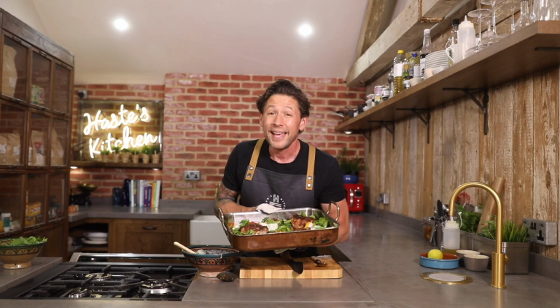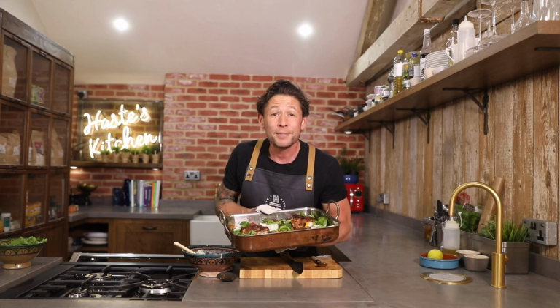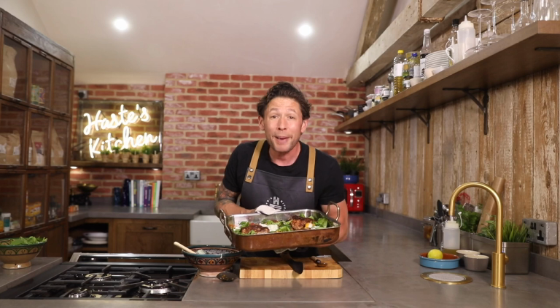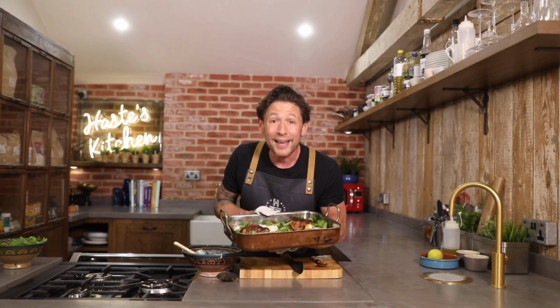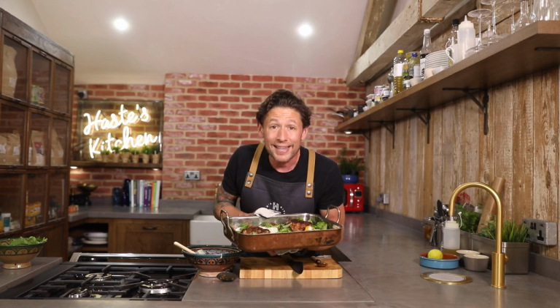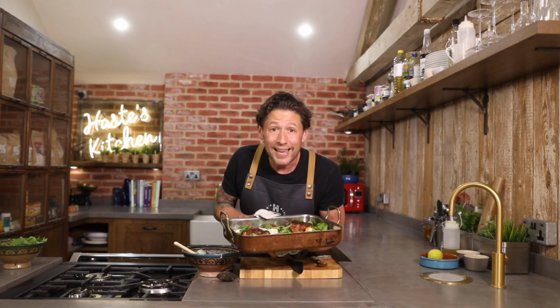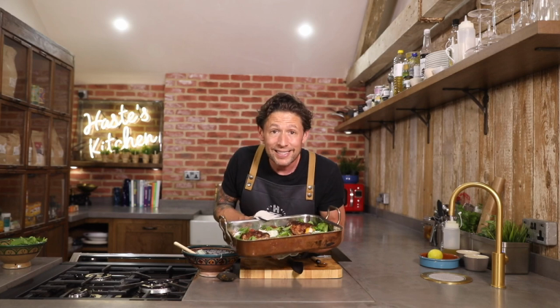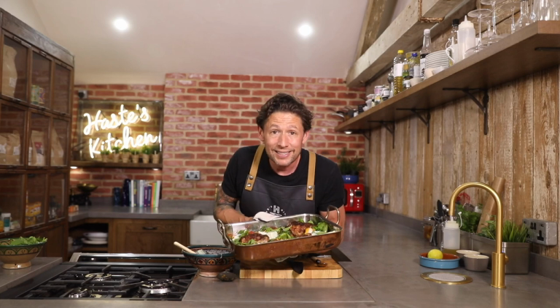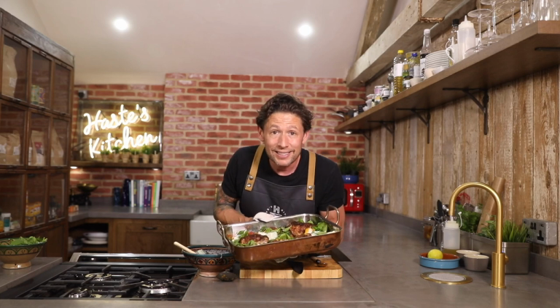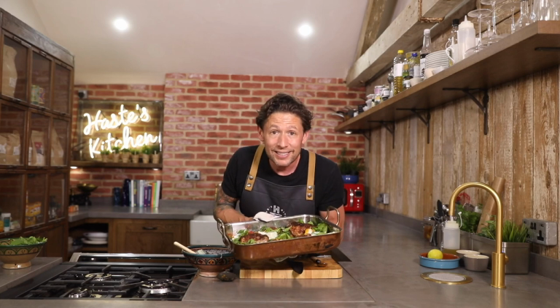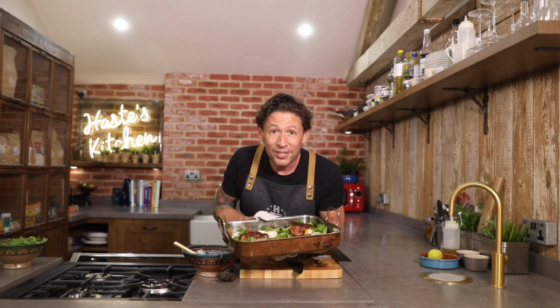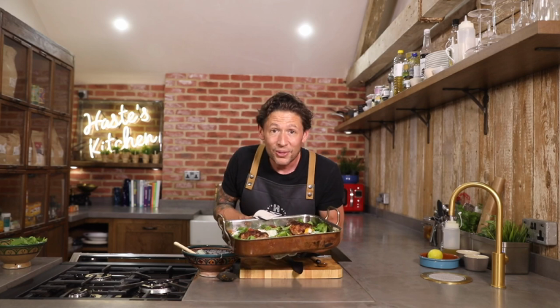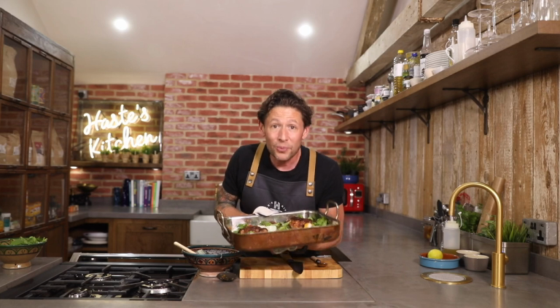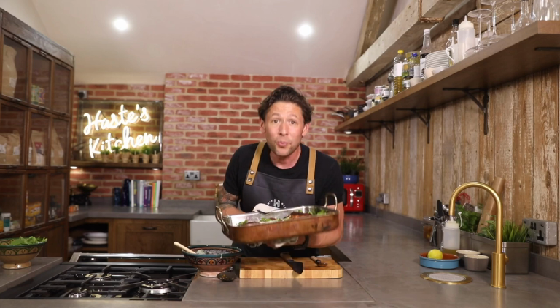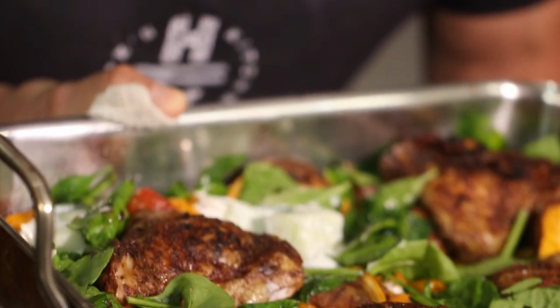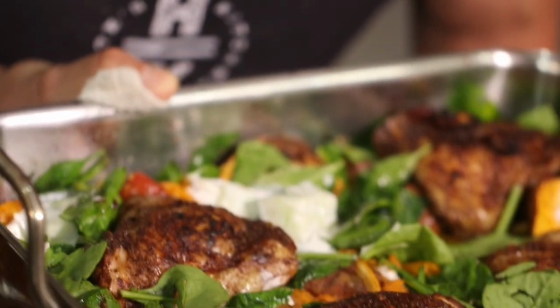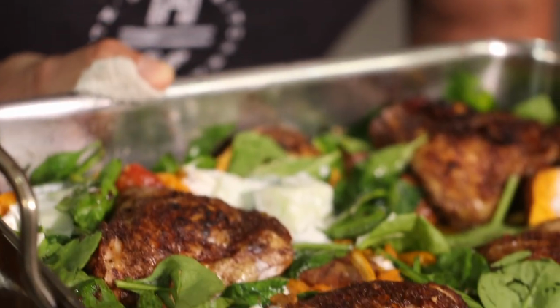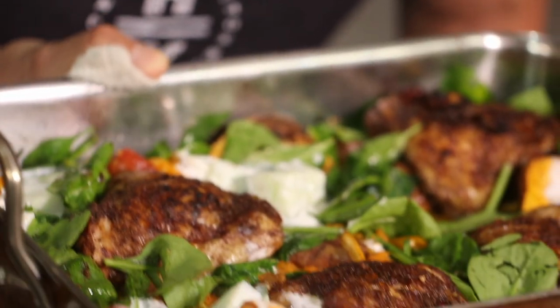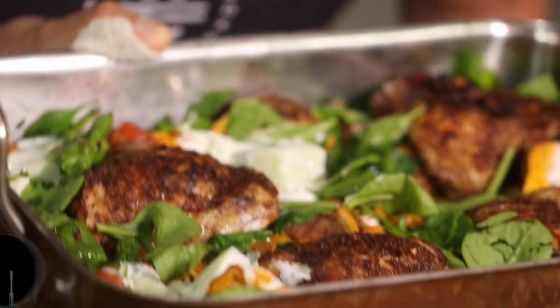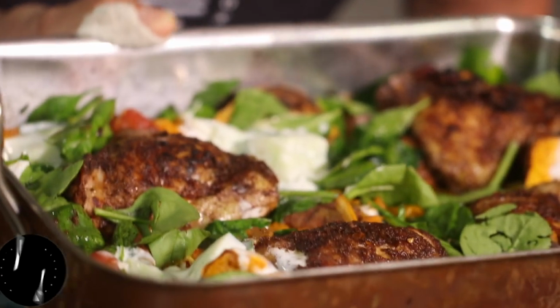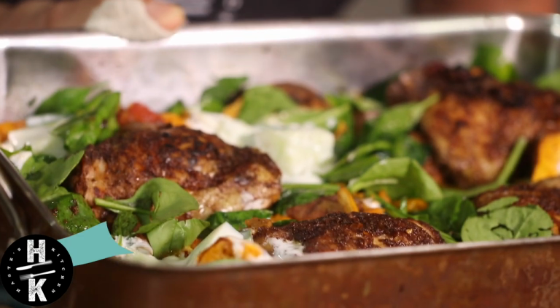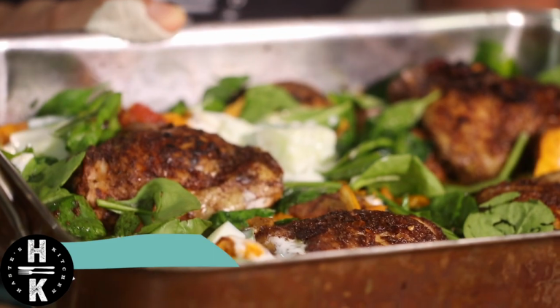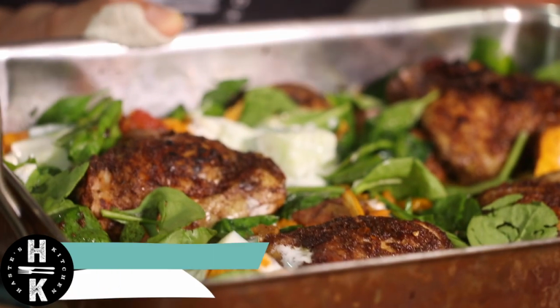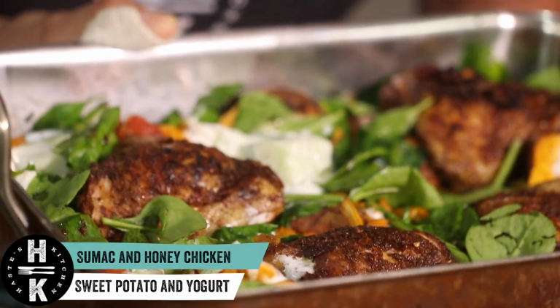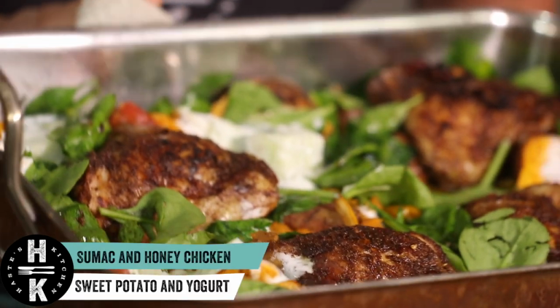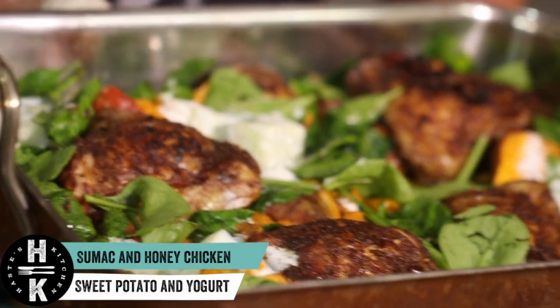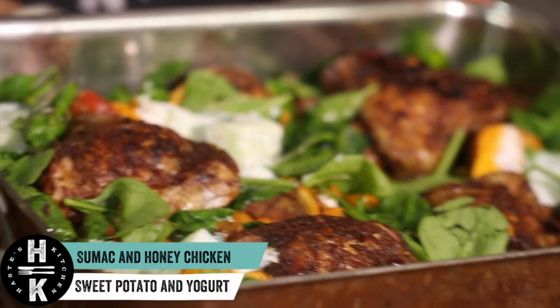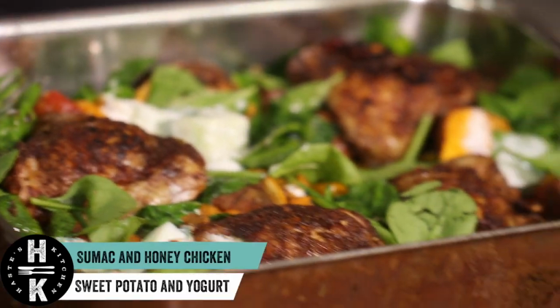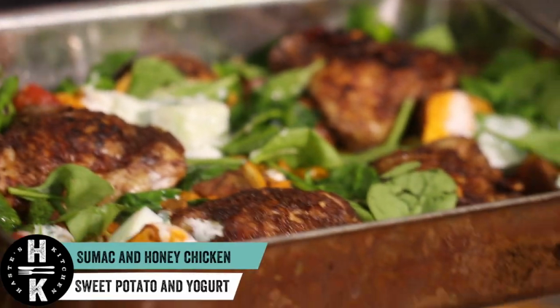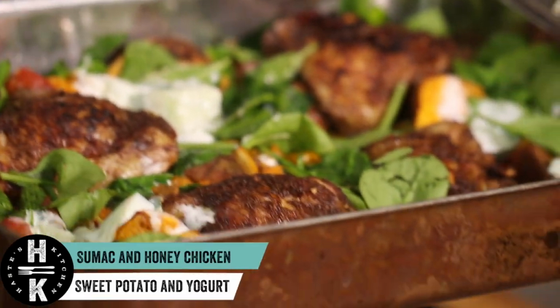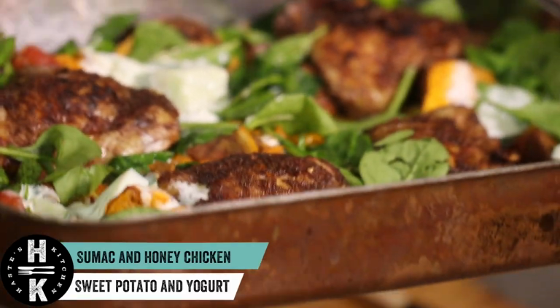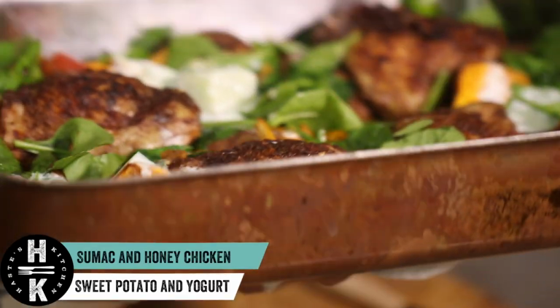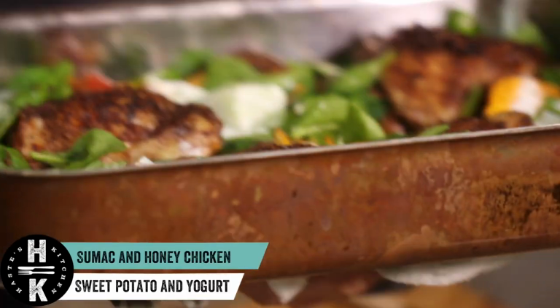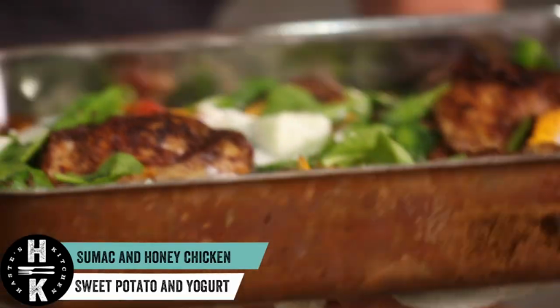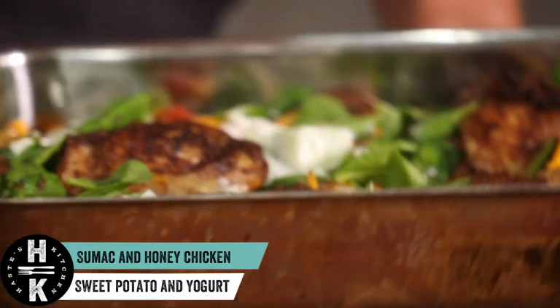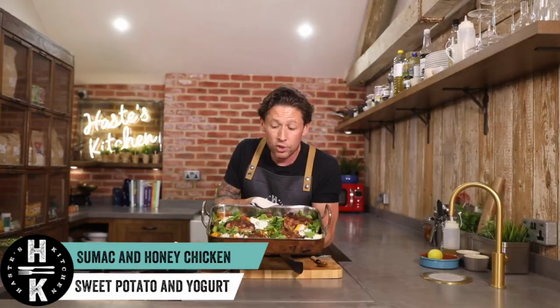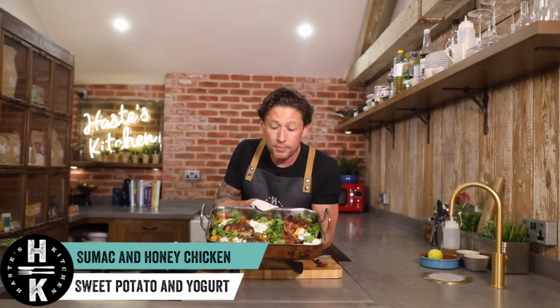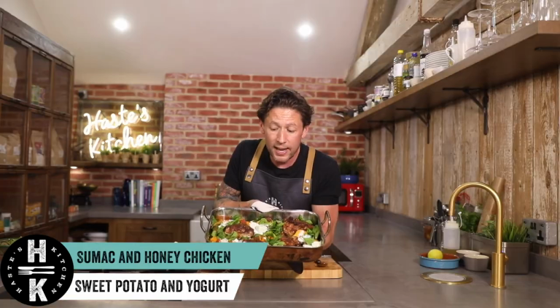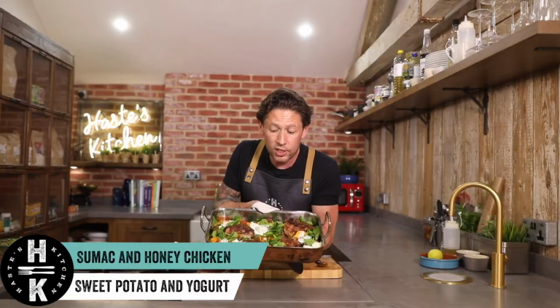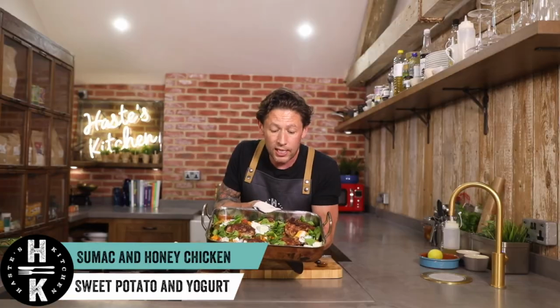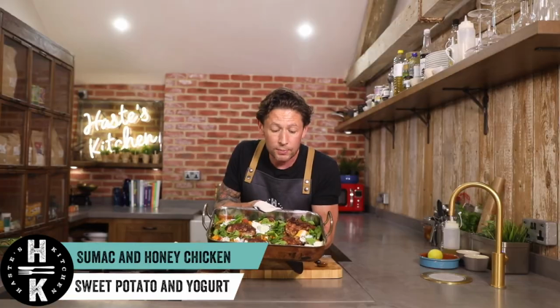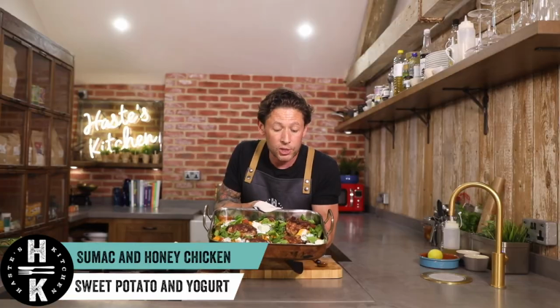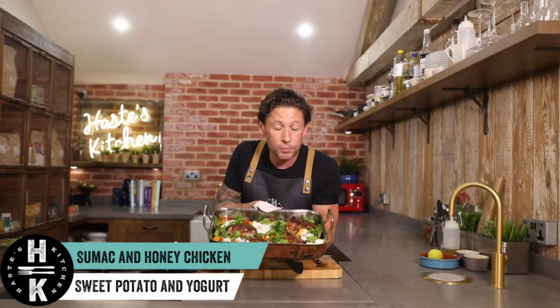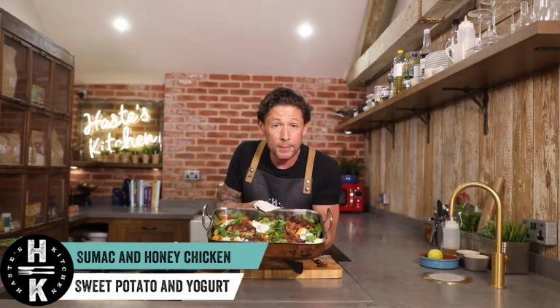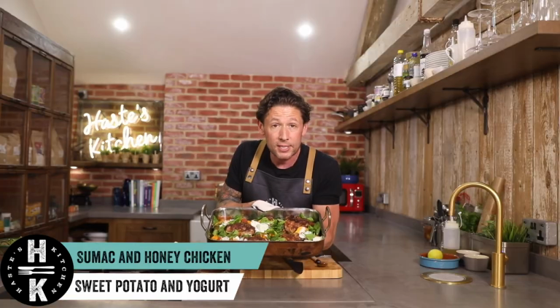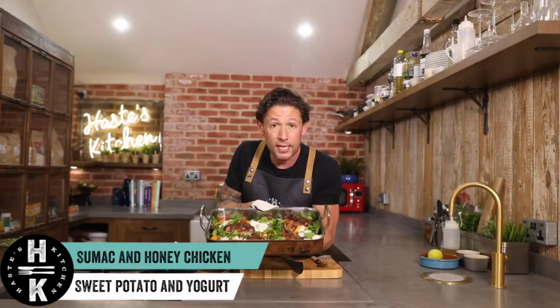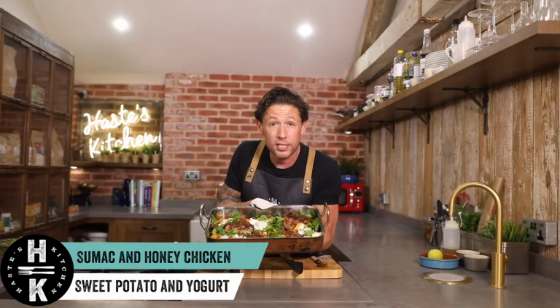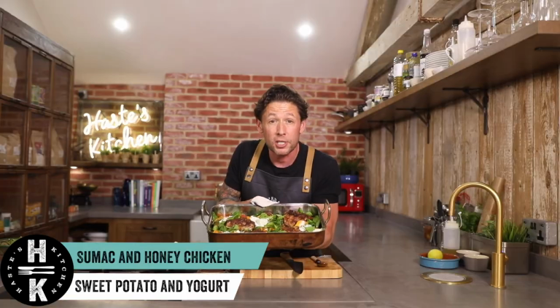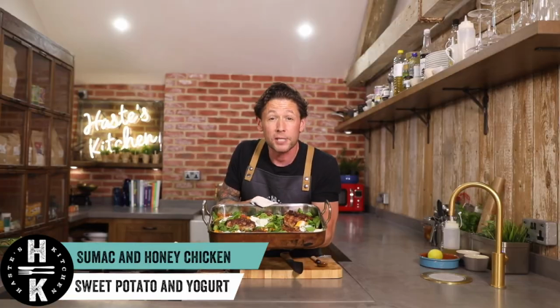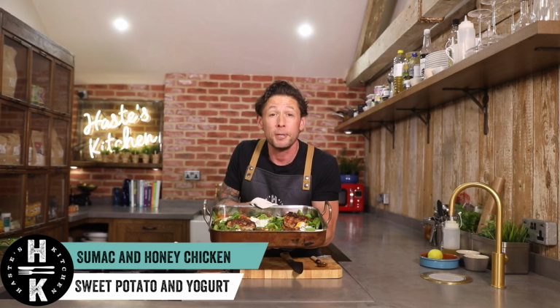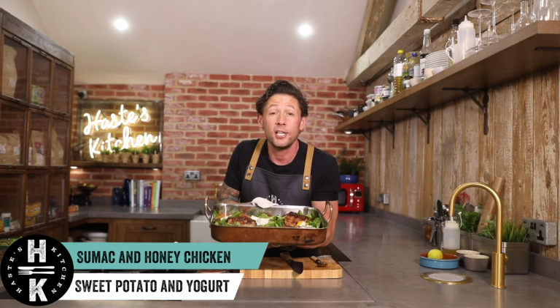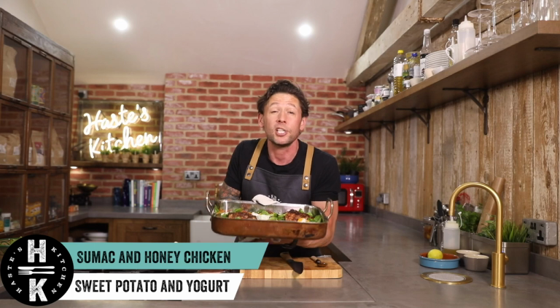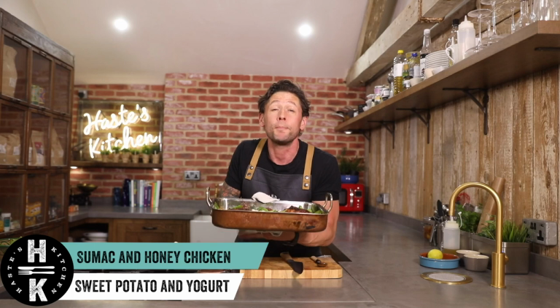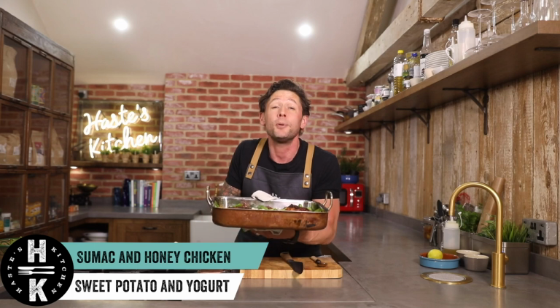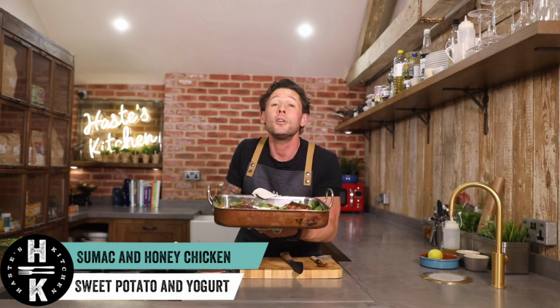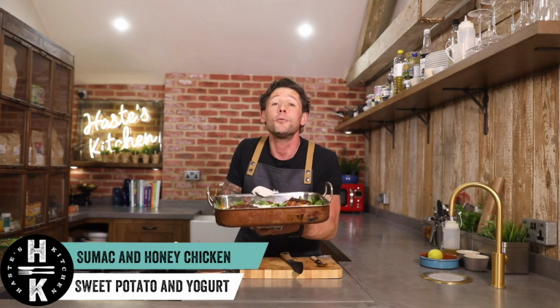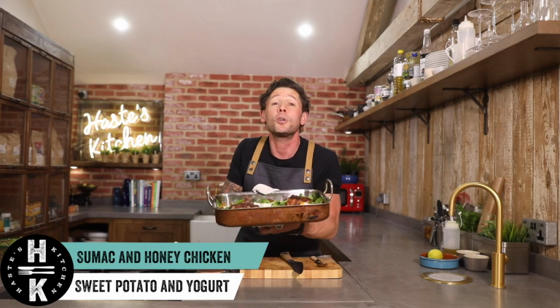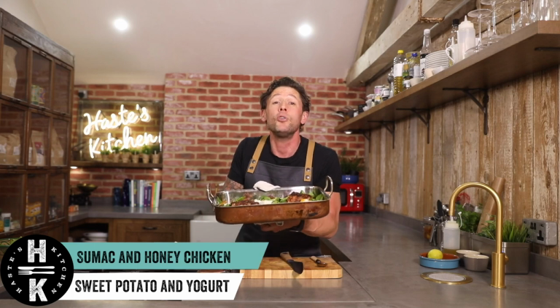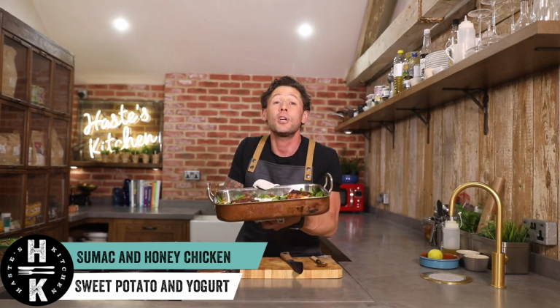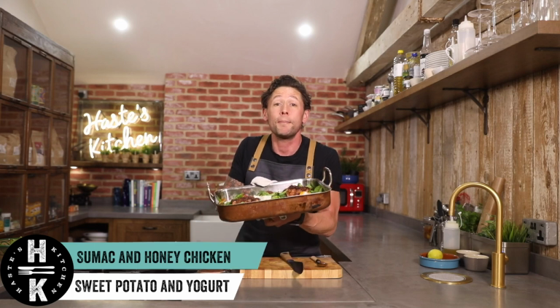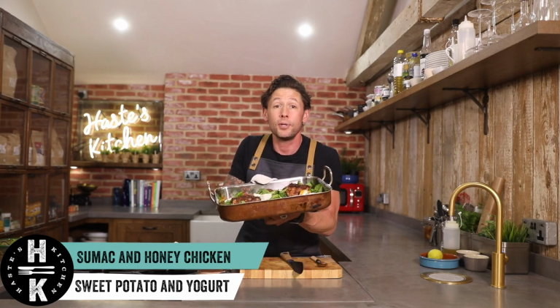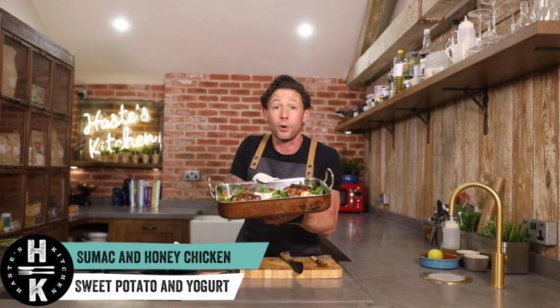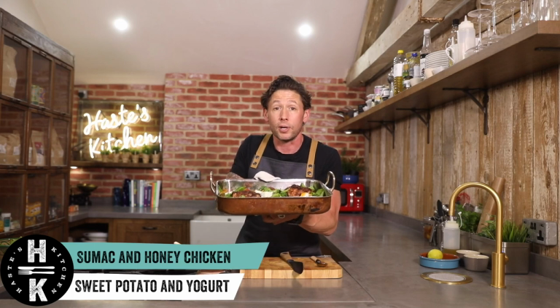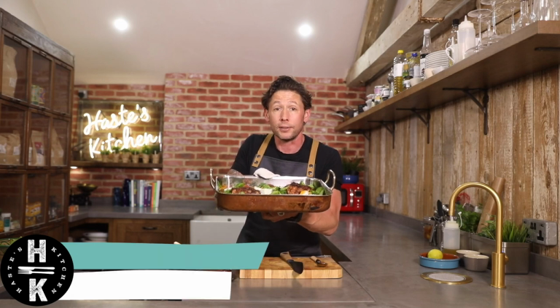It's back again — the one tray bake. This is my meal prep: sumac chicken with sweet potato, spinach, and a beautiful cucumber yoghurt.